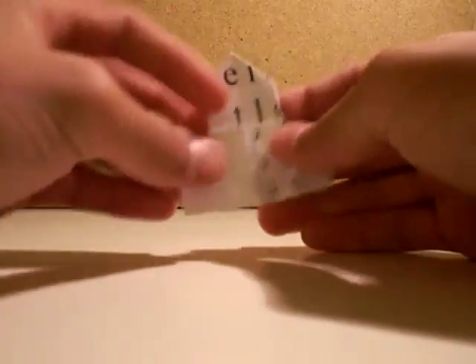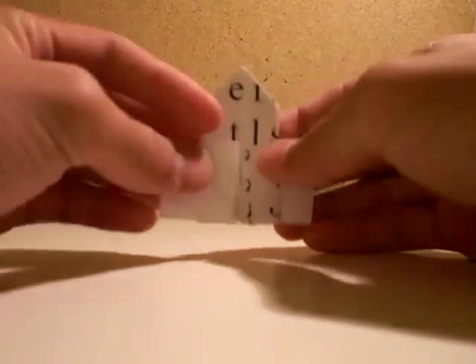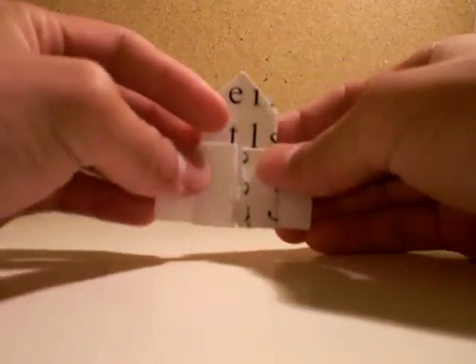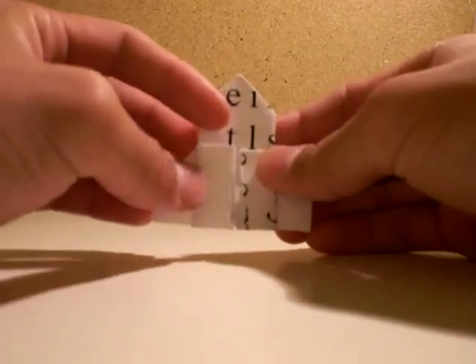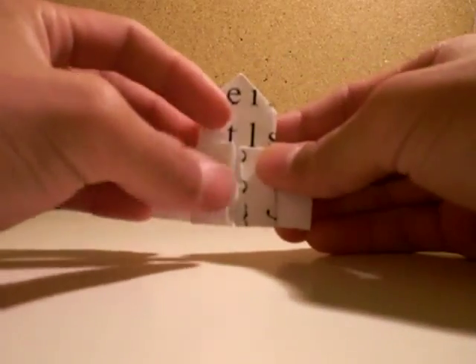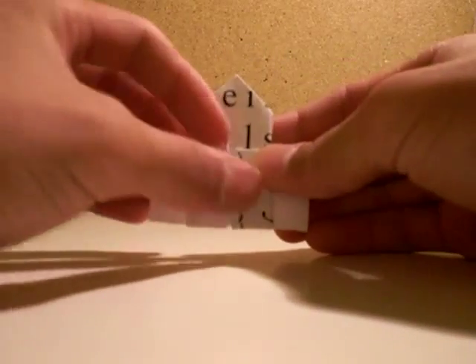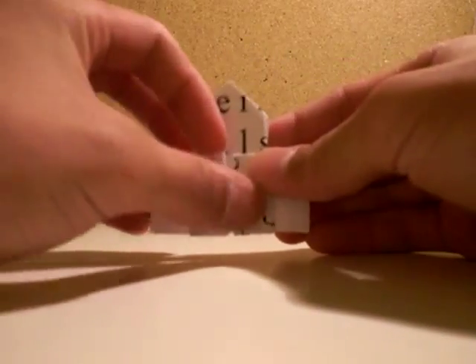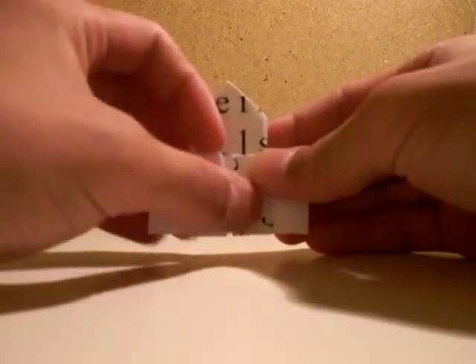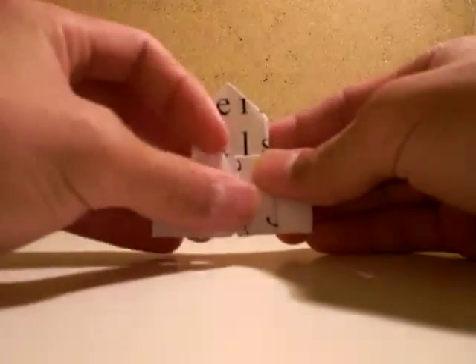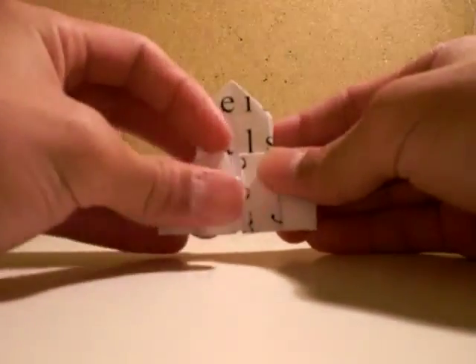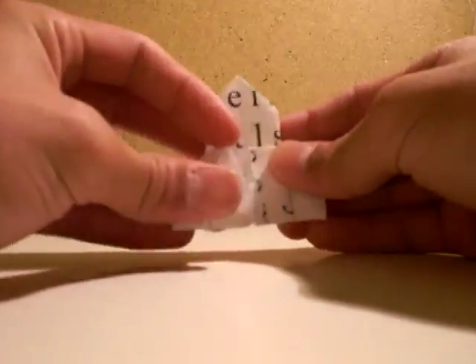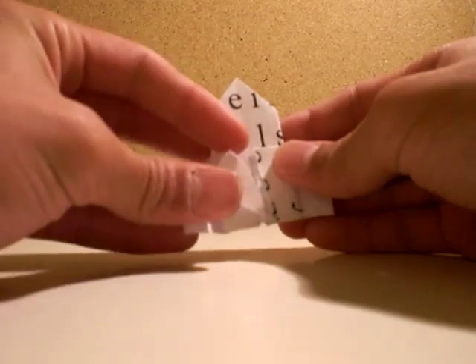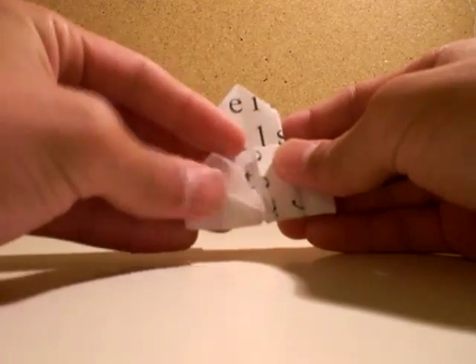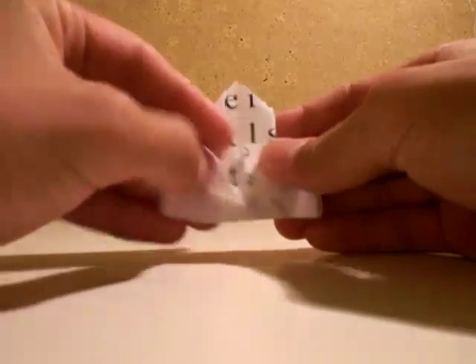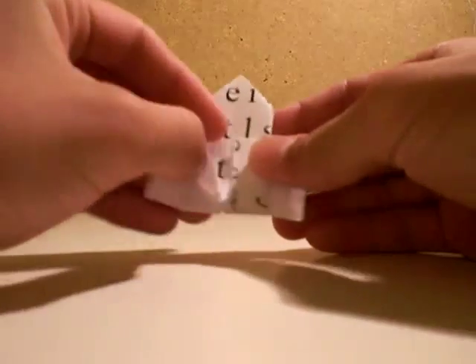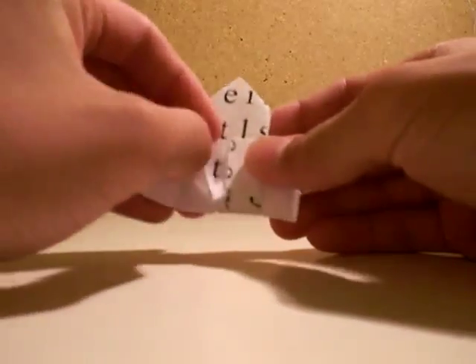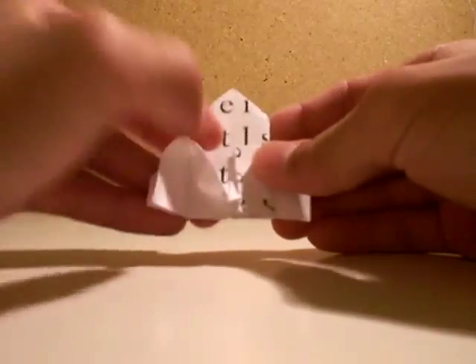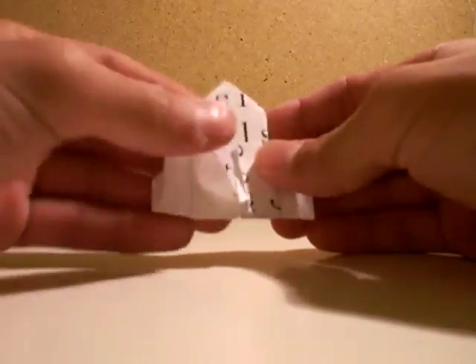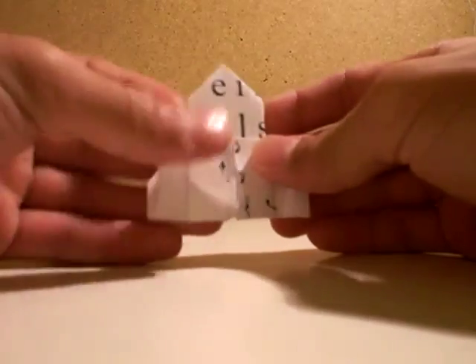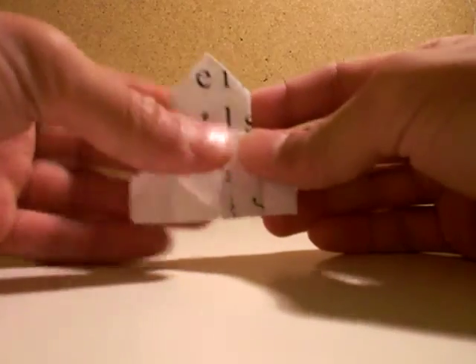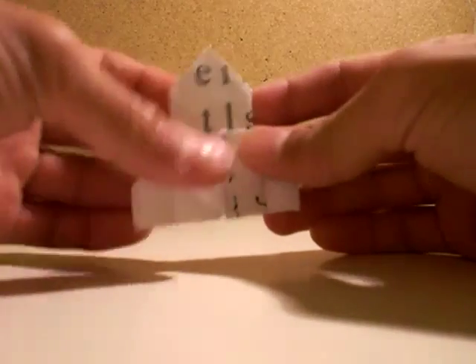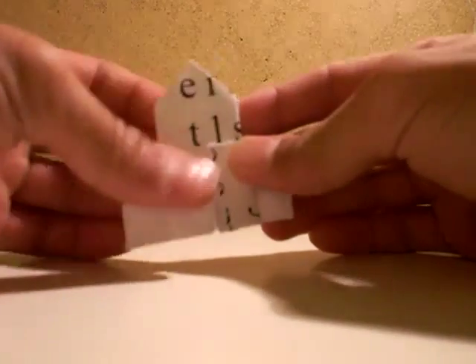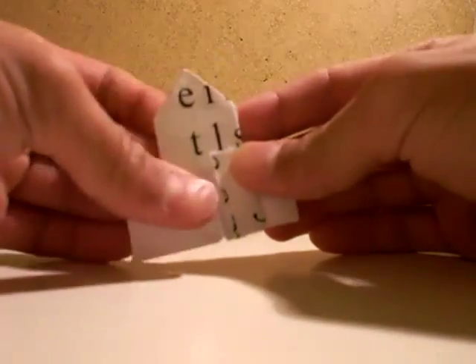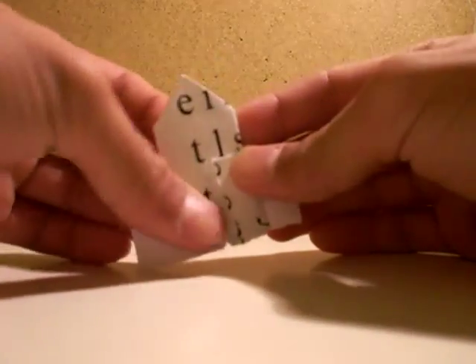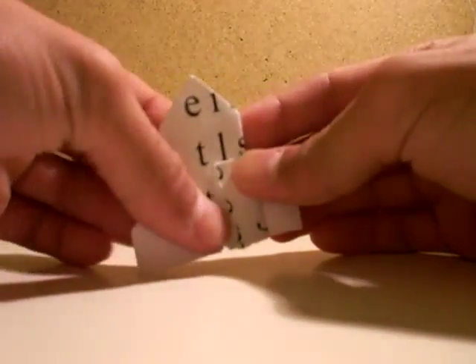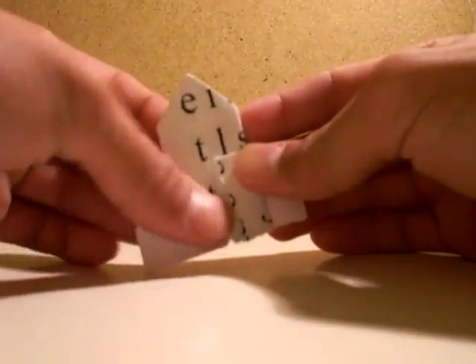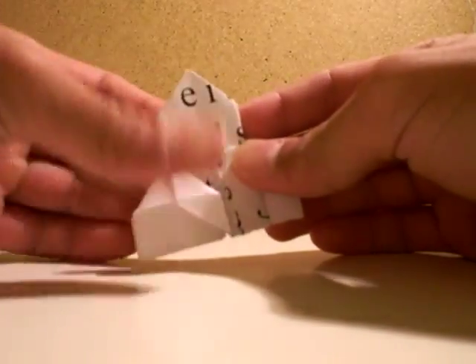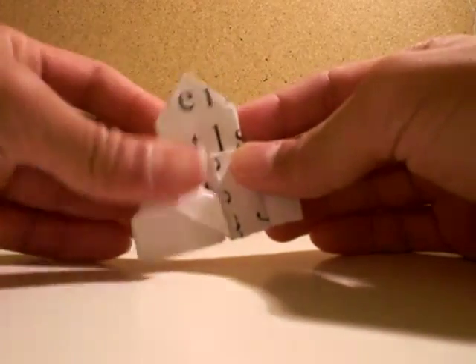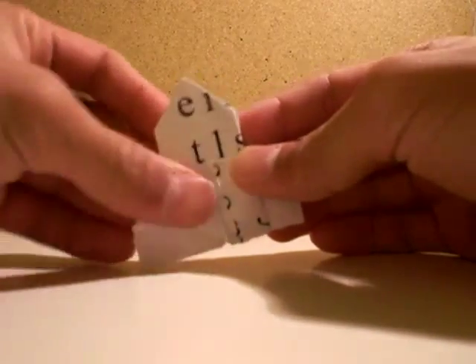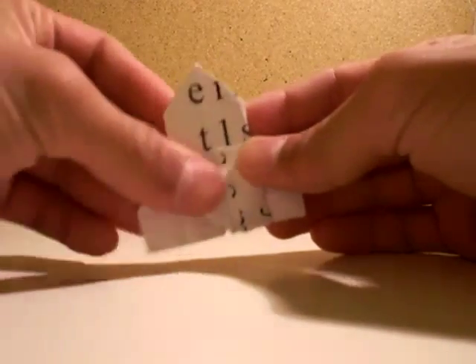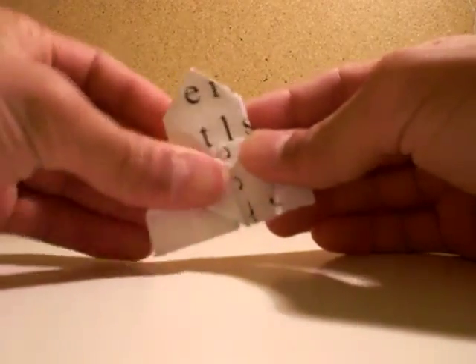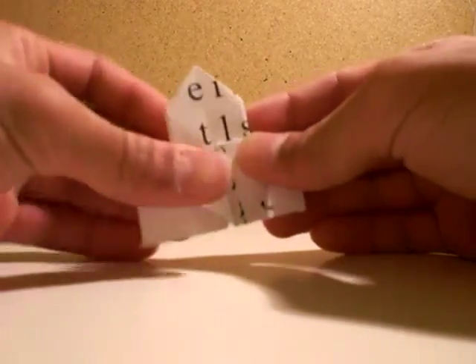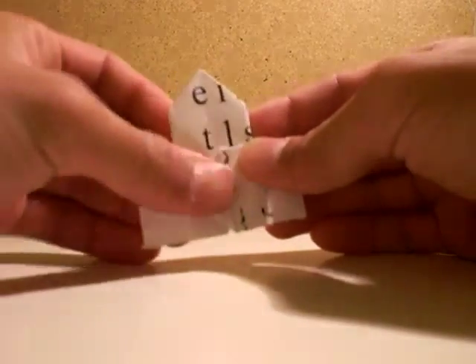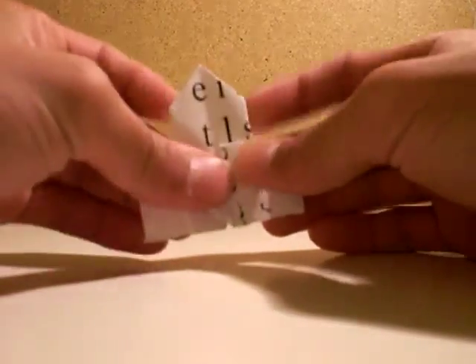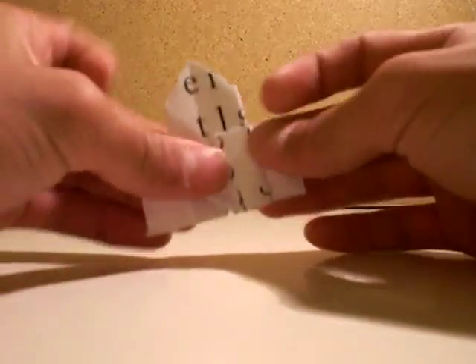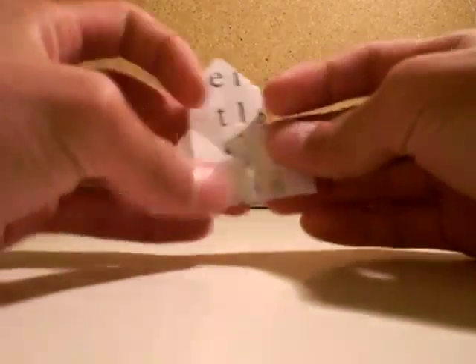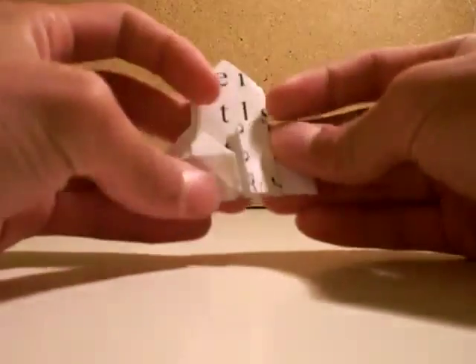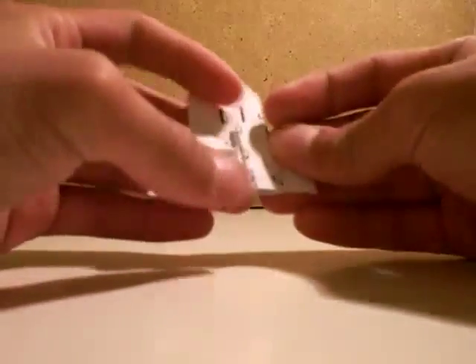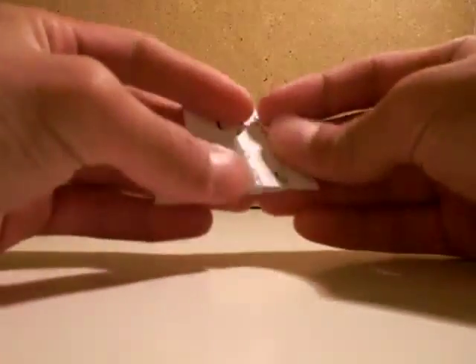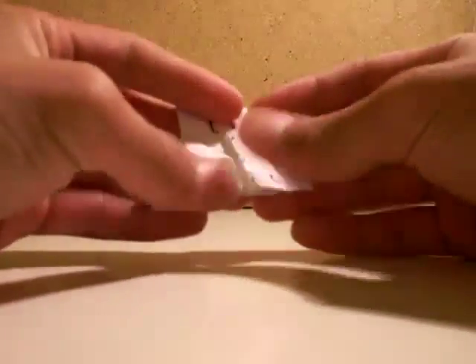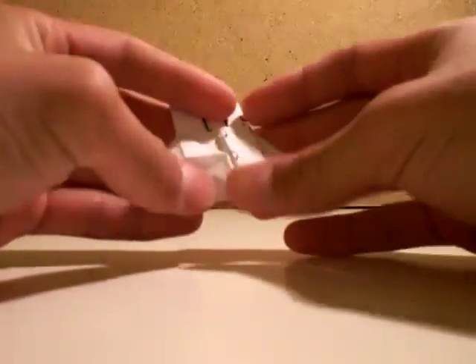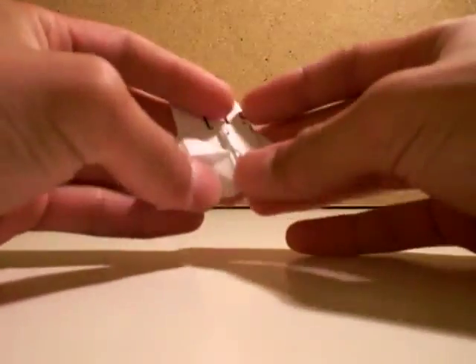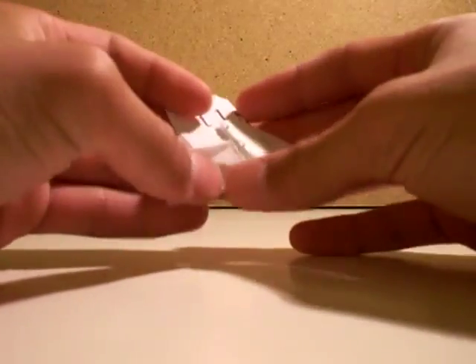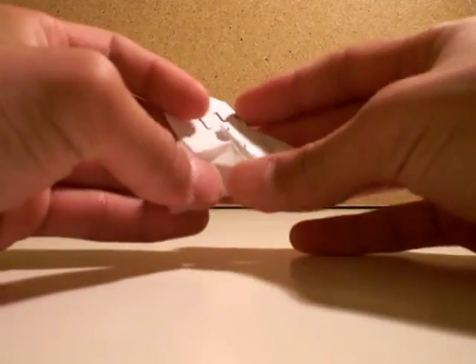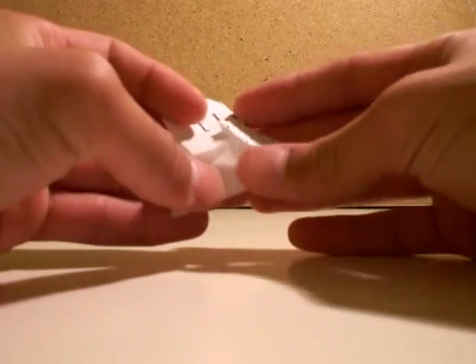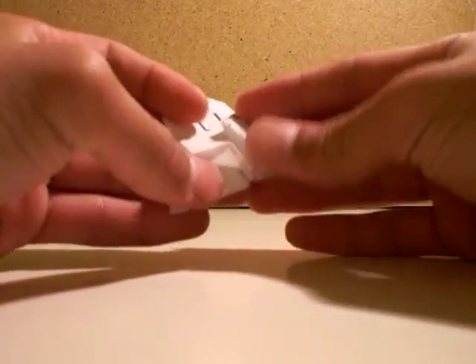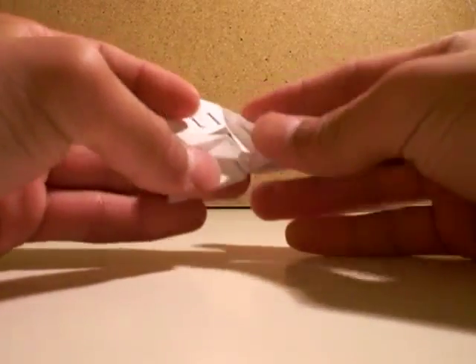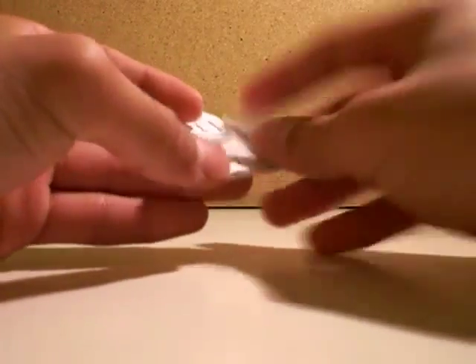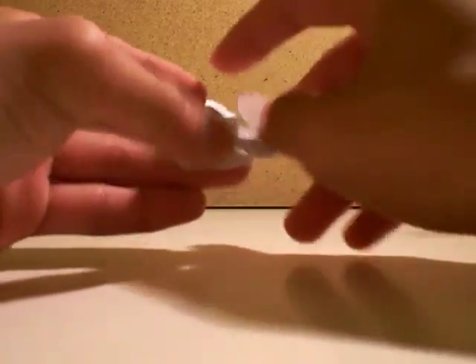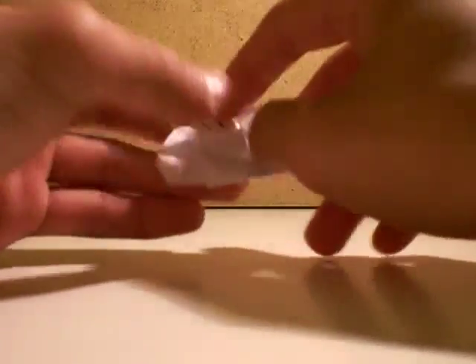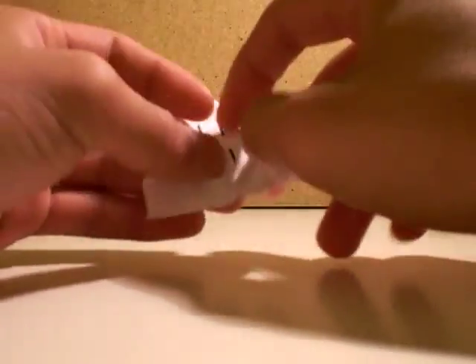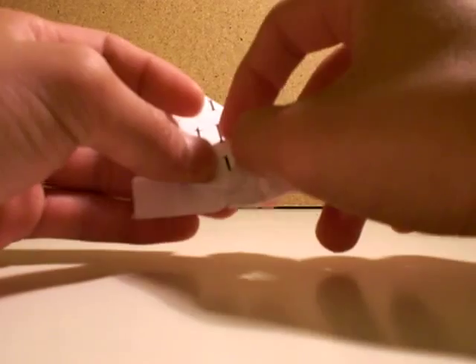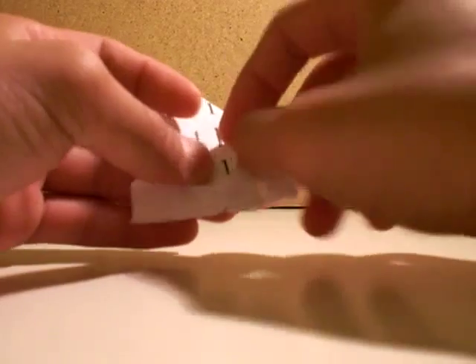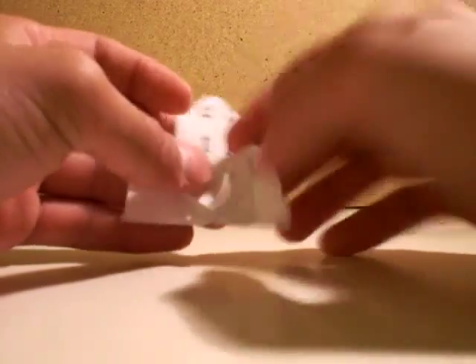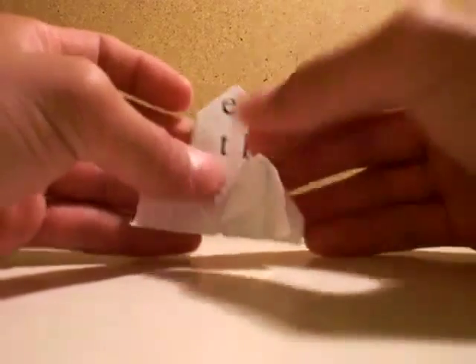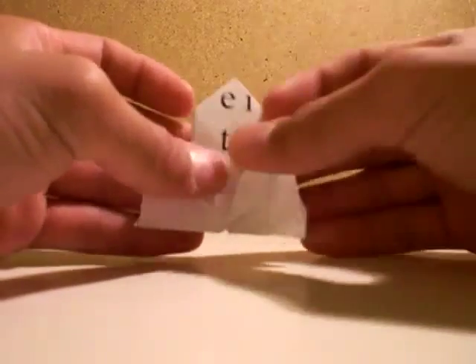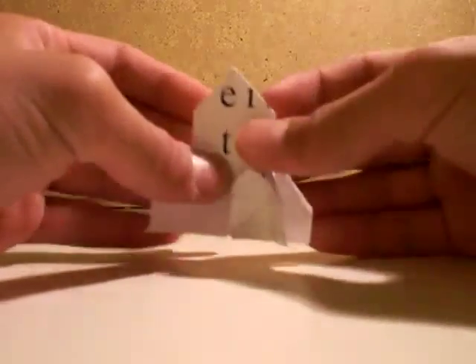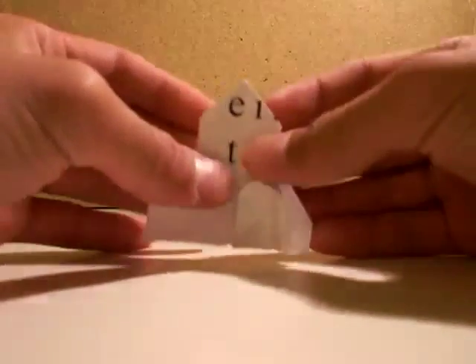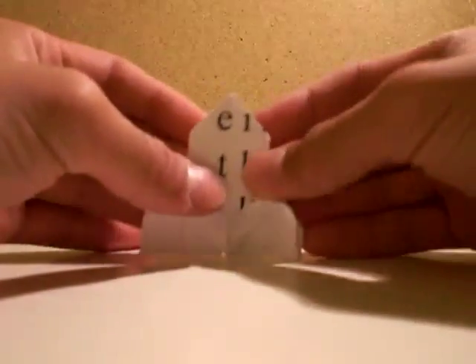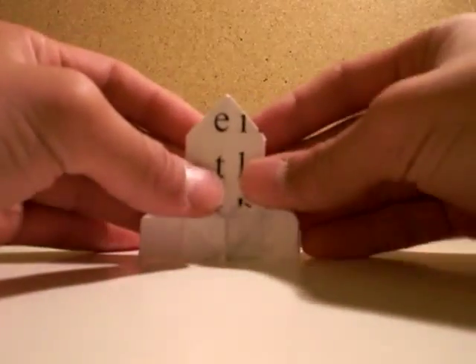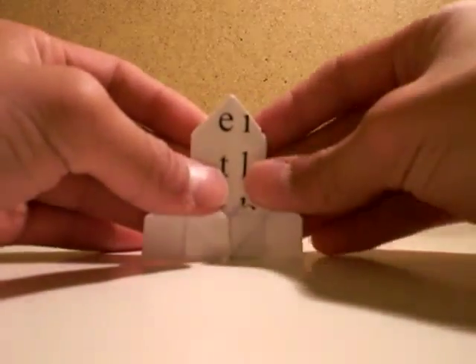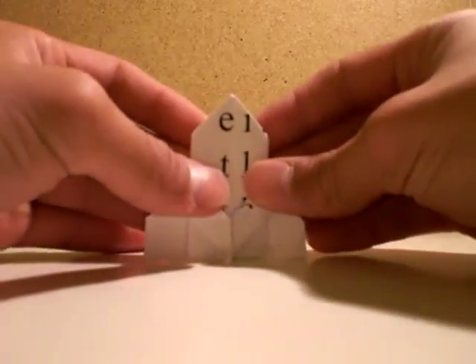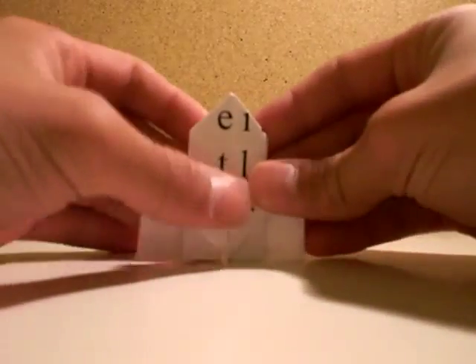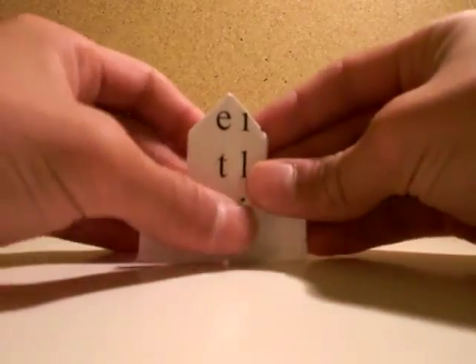Now you open this pocket and fold it down. Then flip it over. Open this pocket. Then fold this down. Then you open this pocket and fold that down.